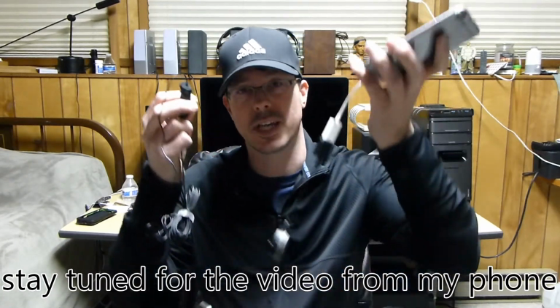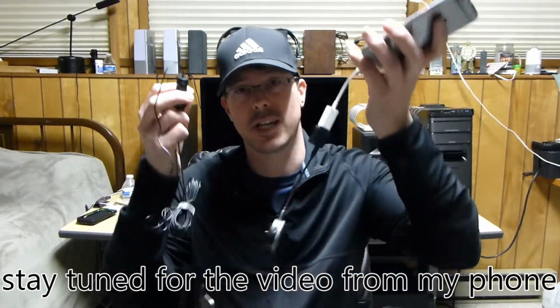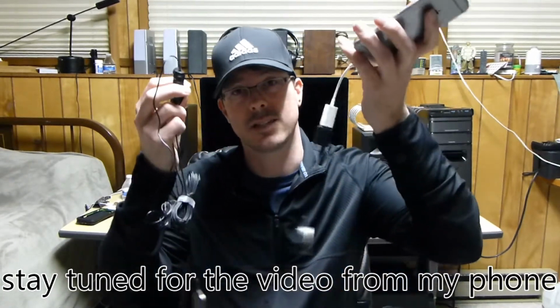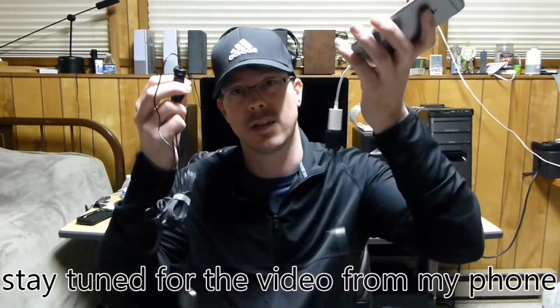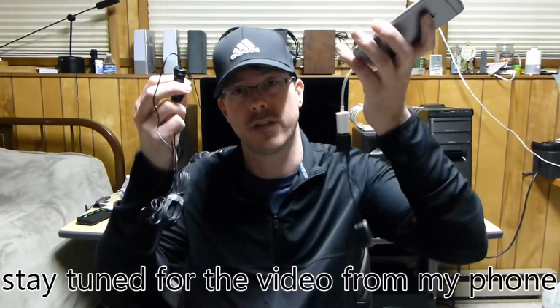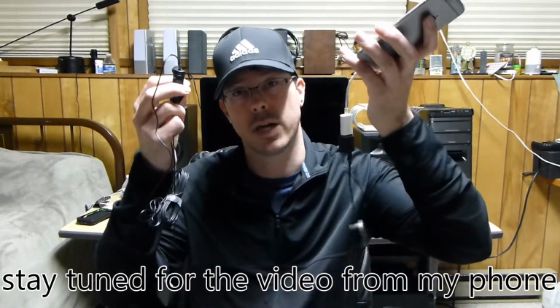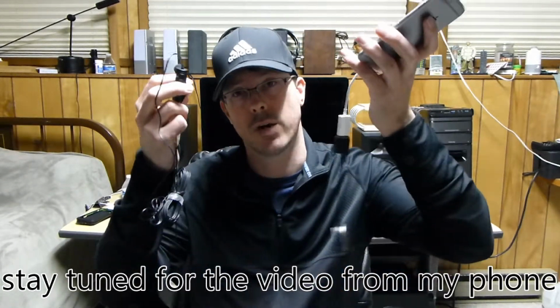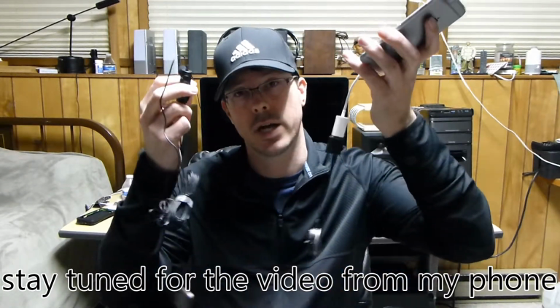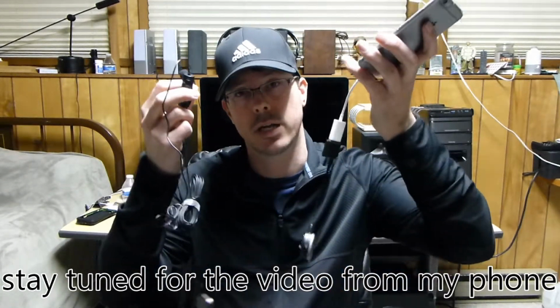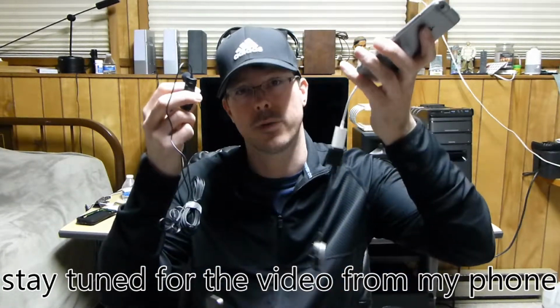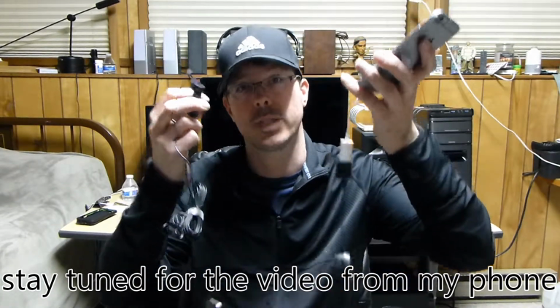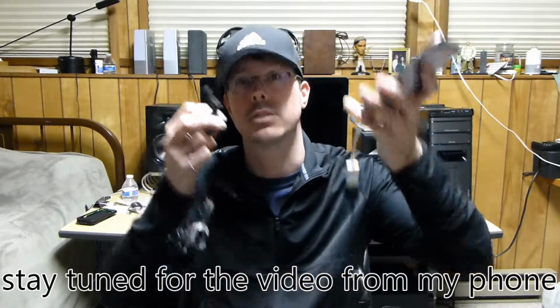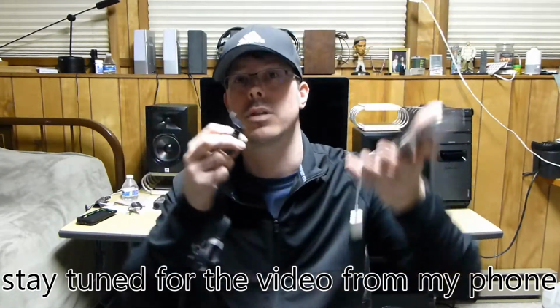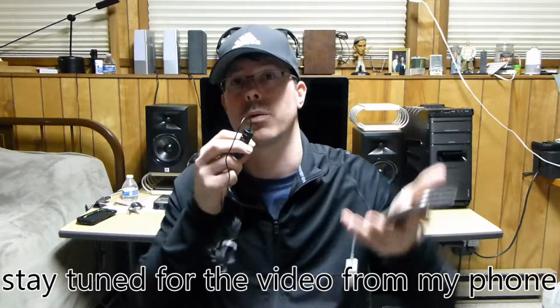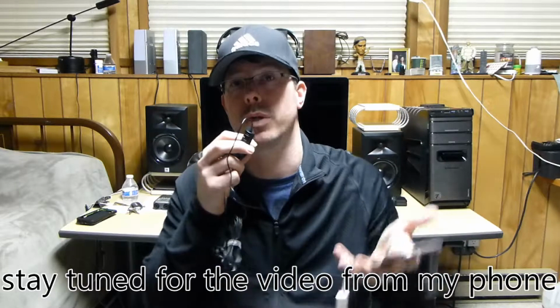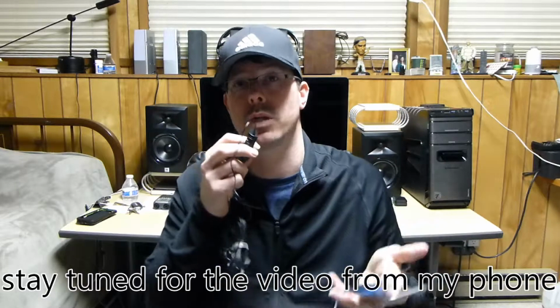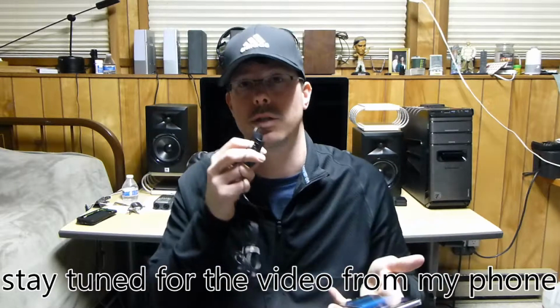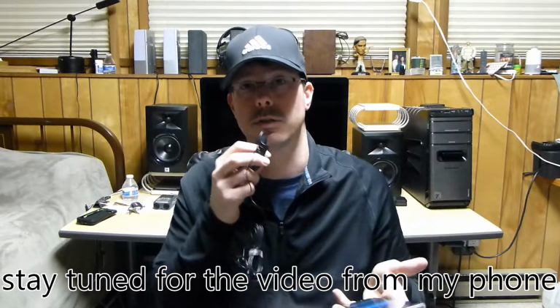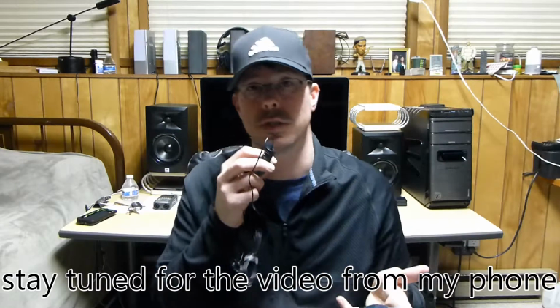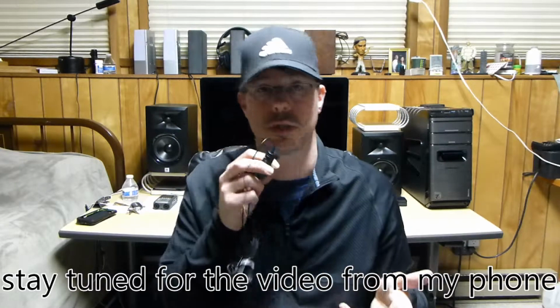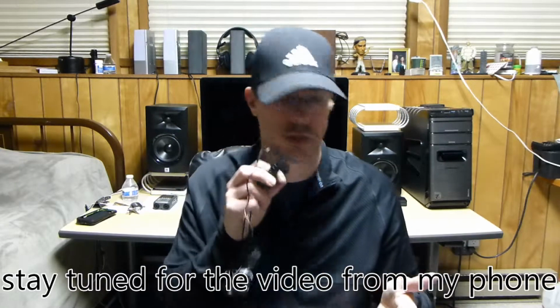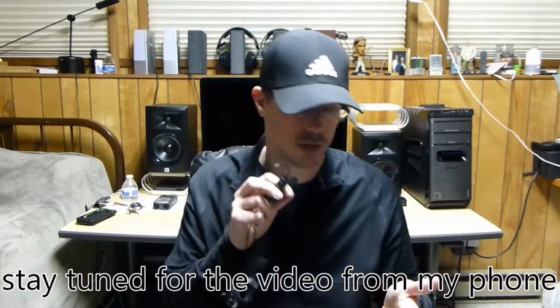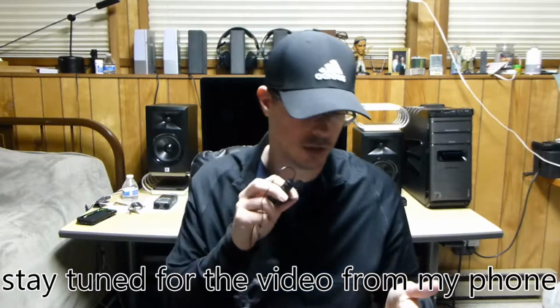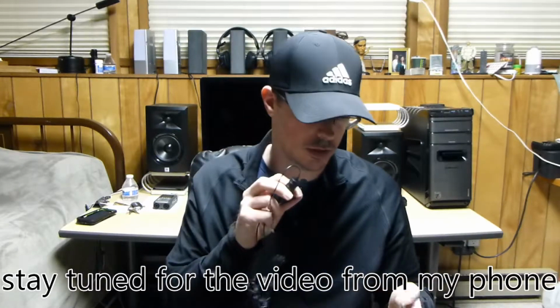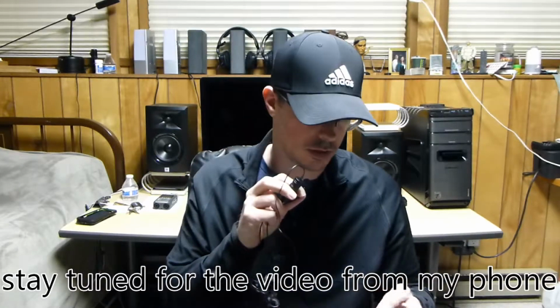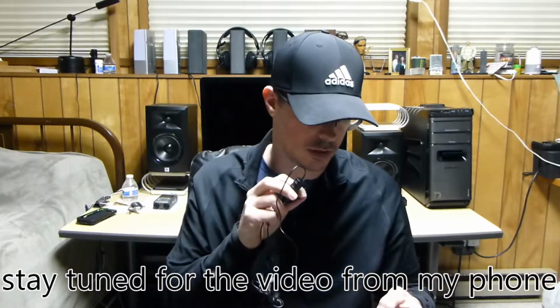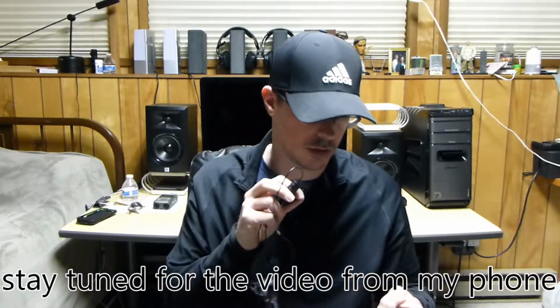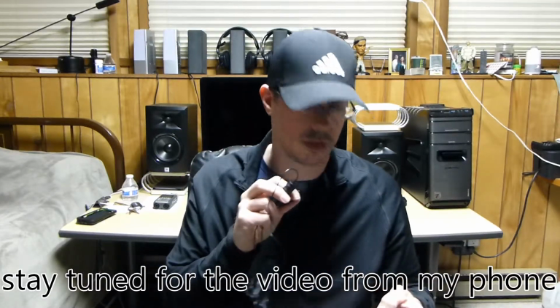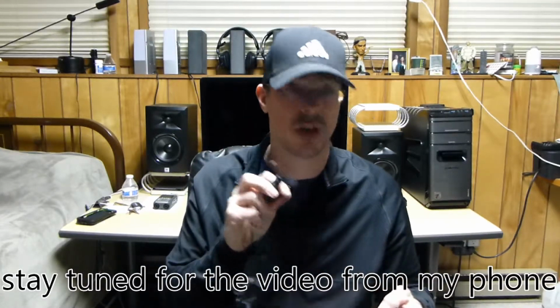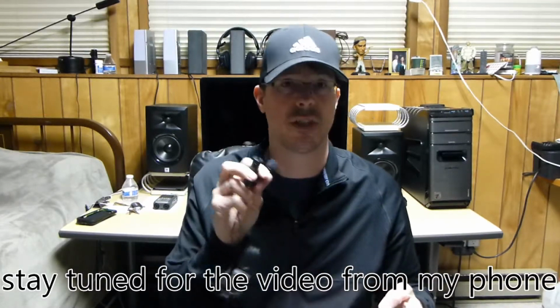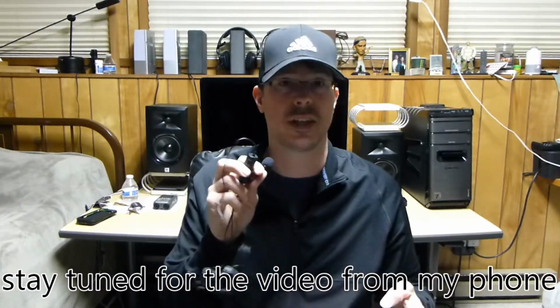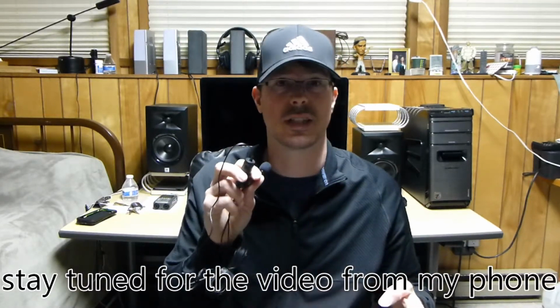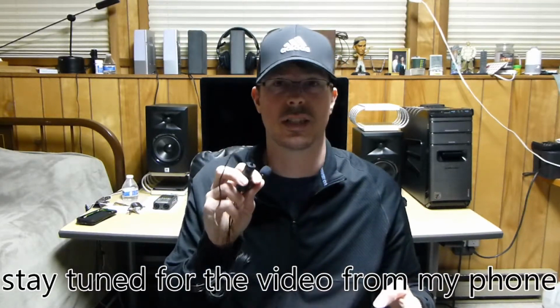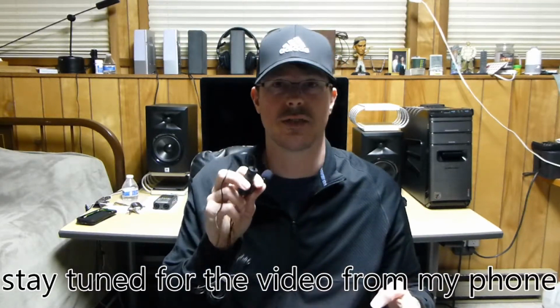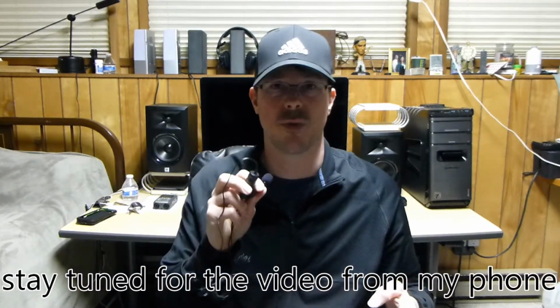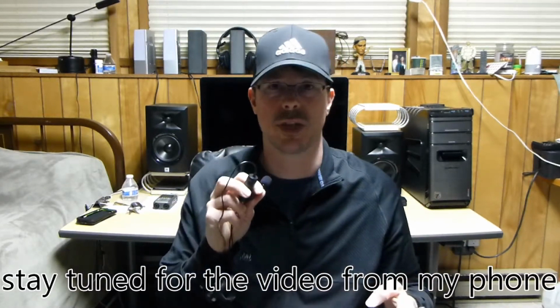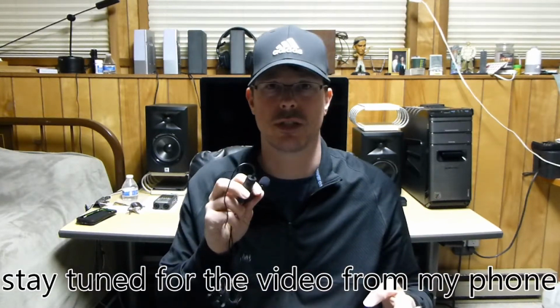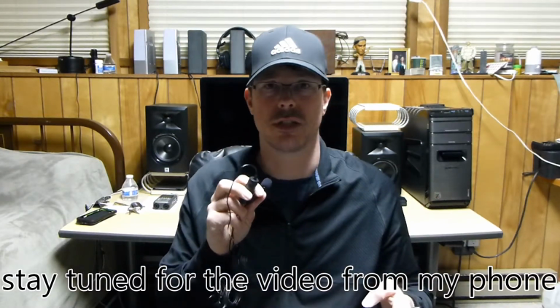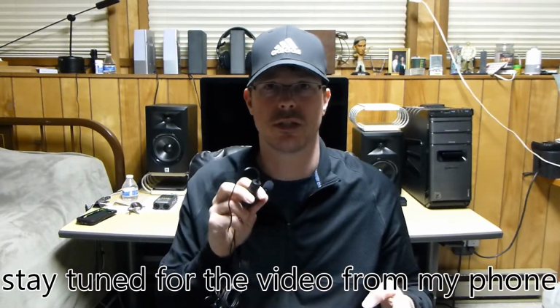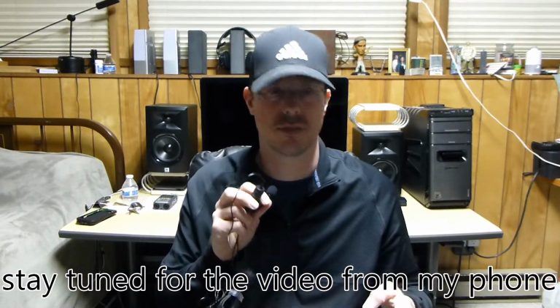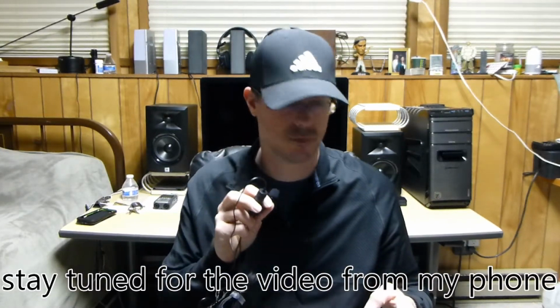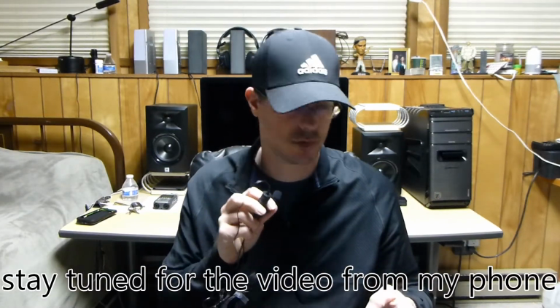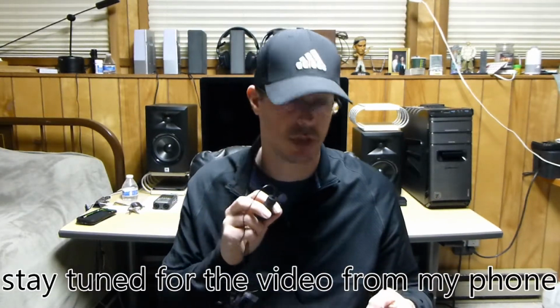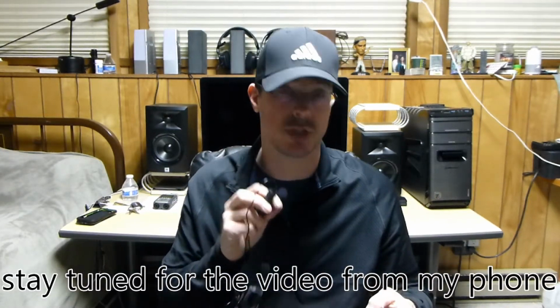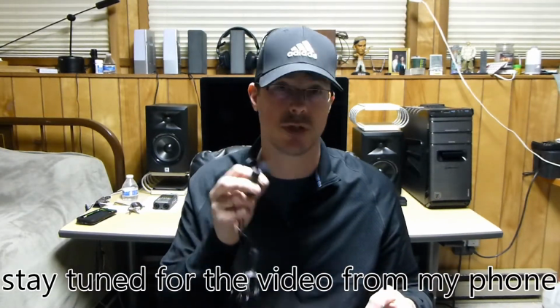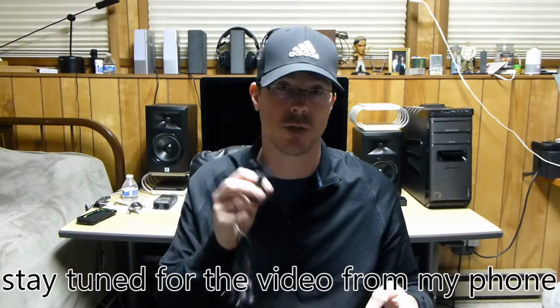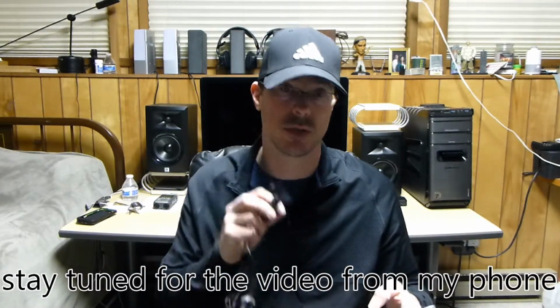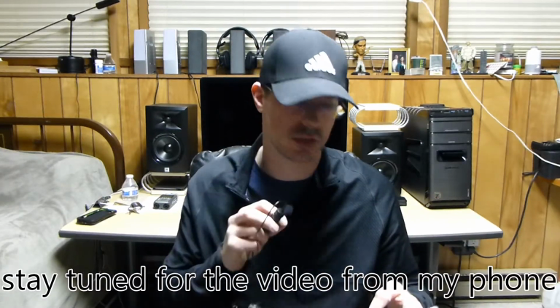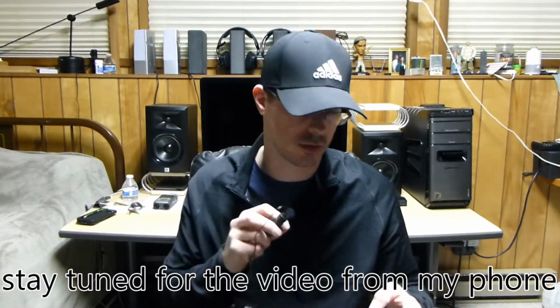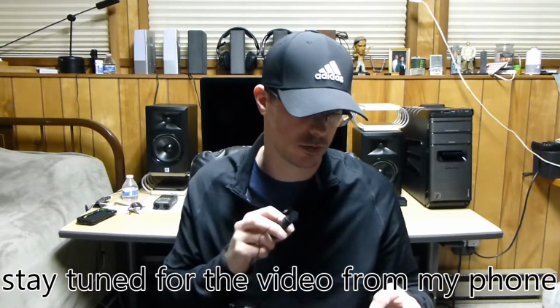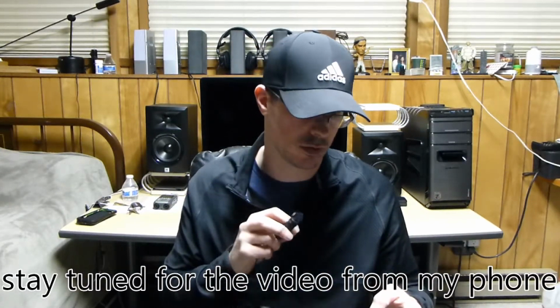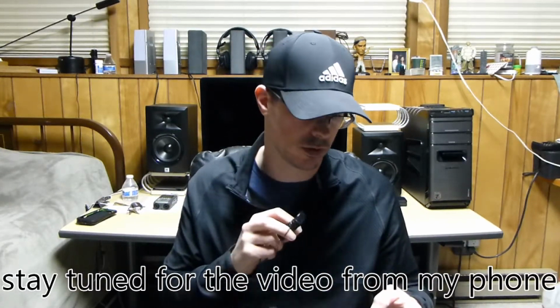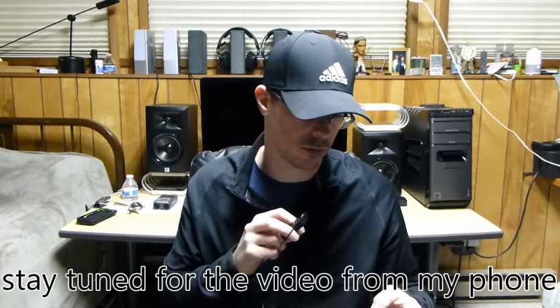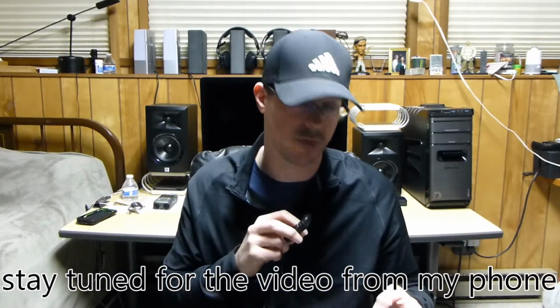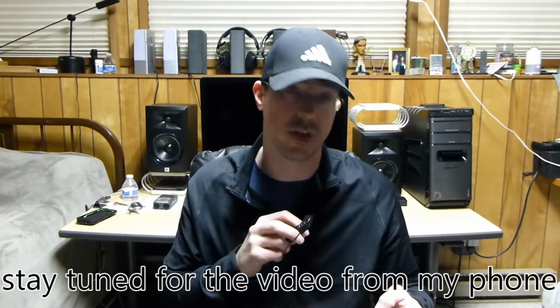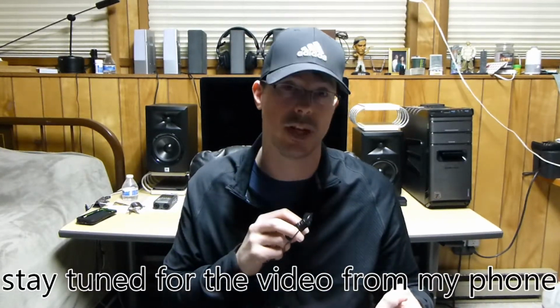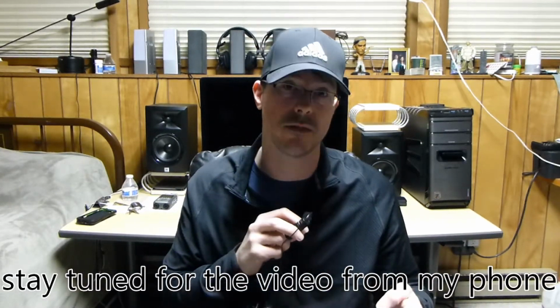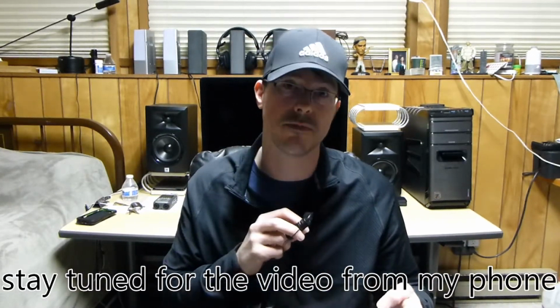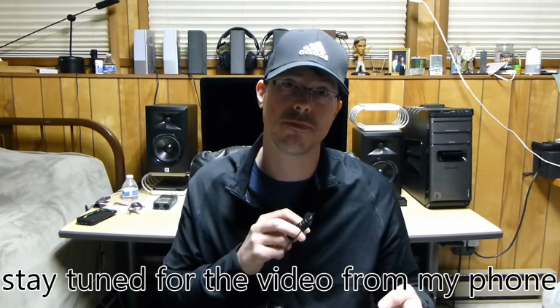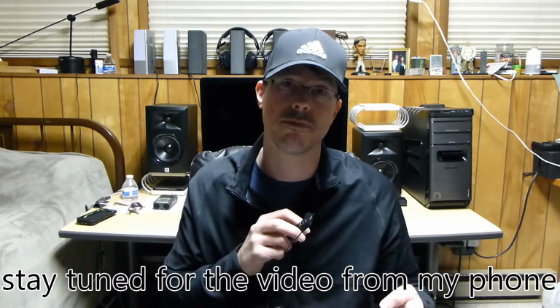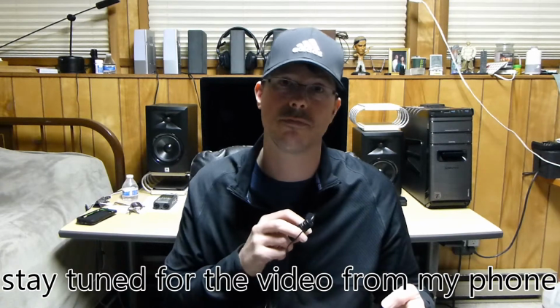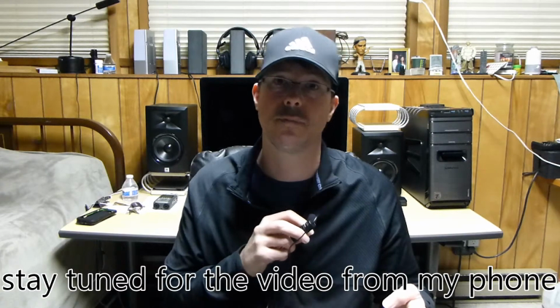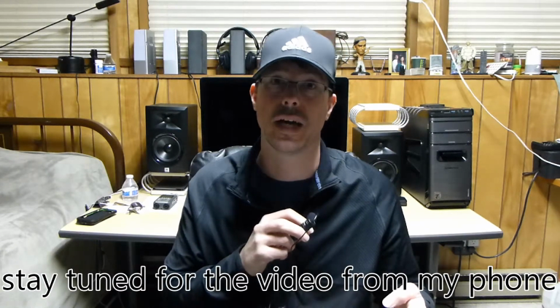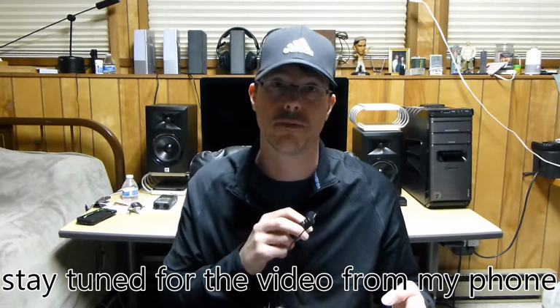There are other options, but this is one setup — especially if you have some of this stuff laying around already. All right, thanks for watching. I'll show you what I find out — bye!